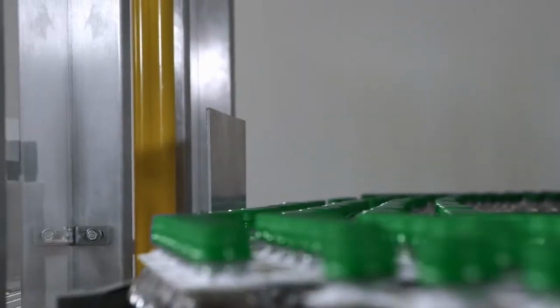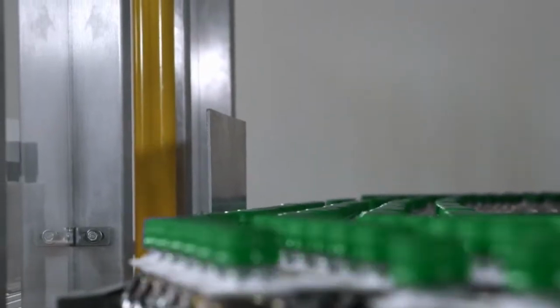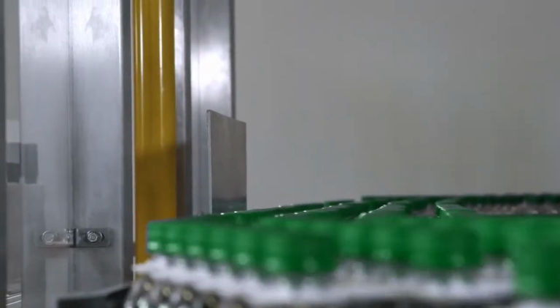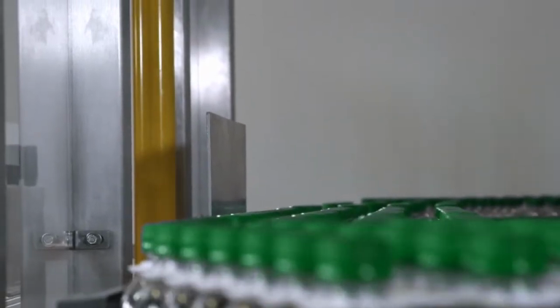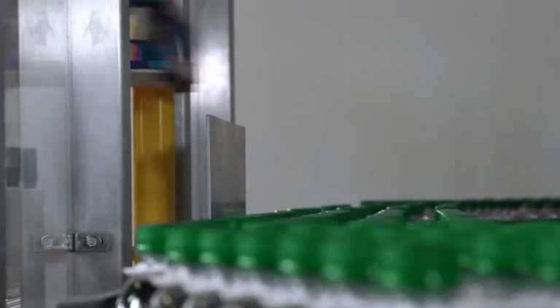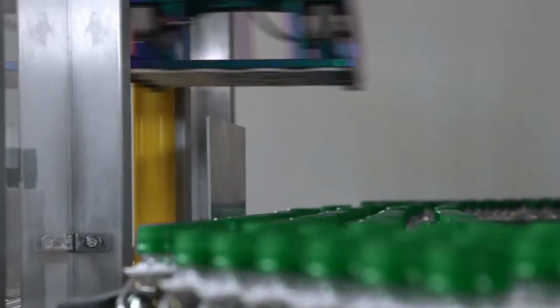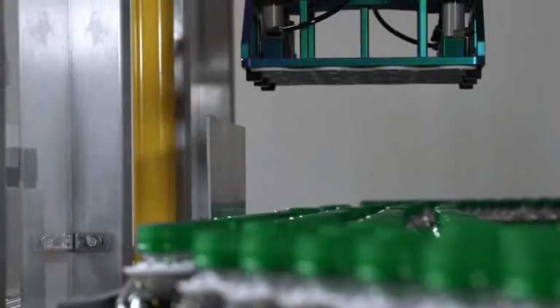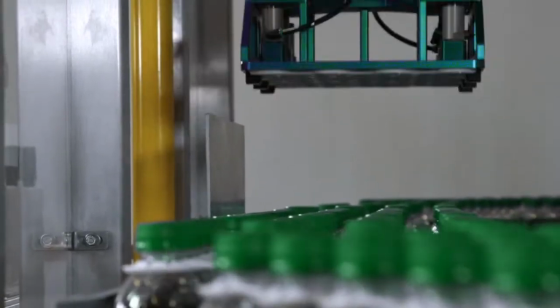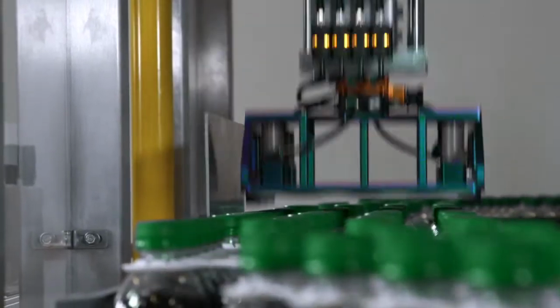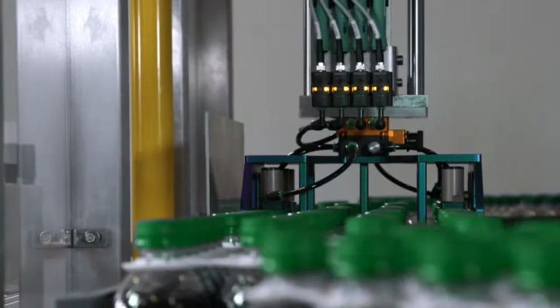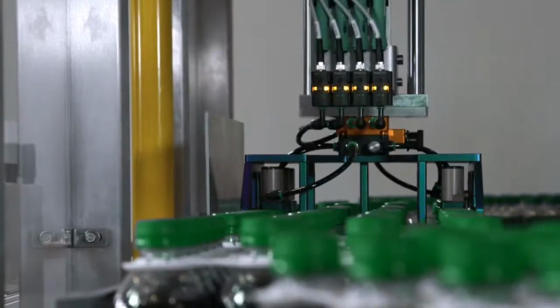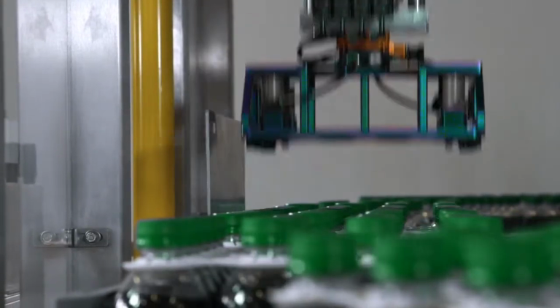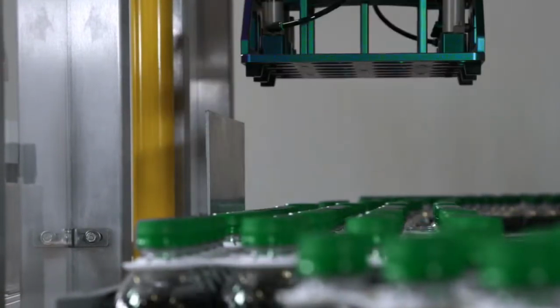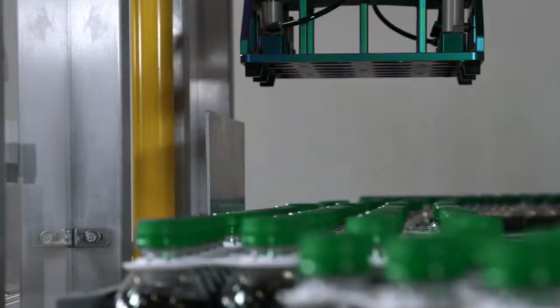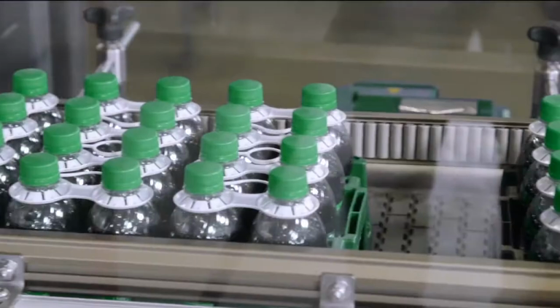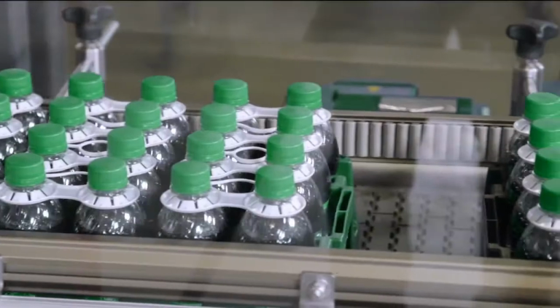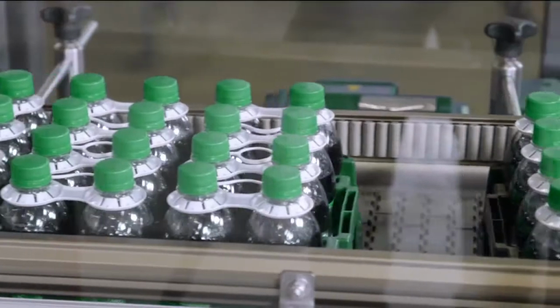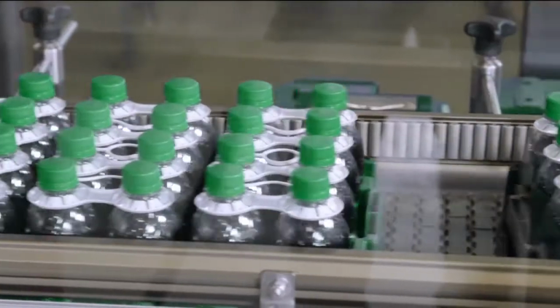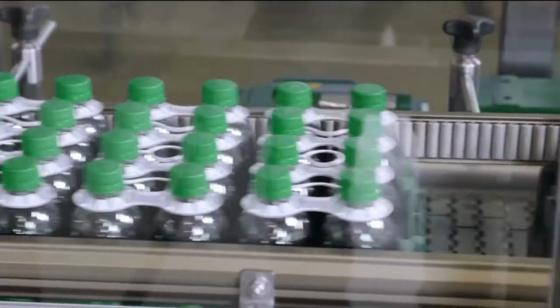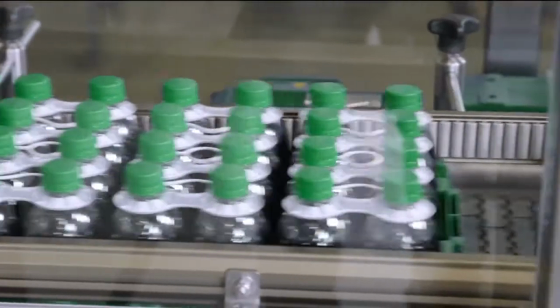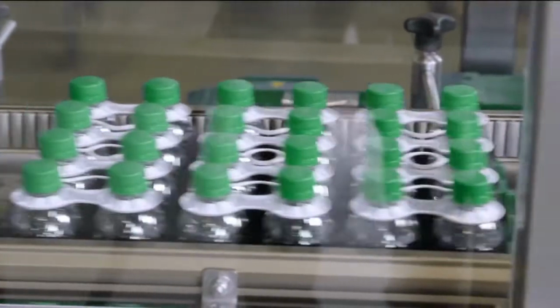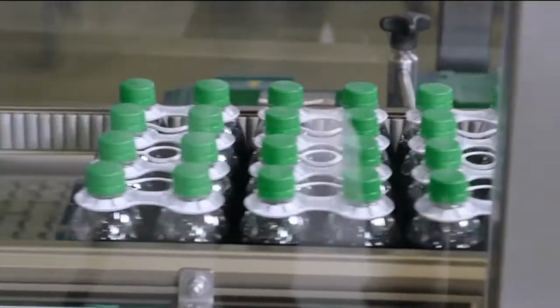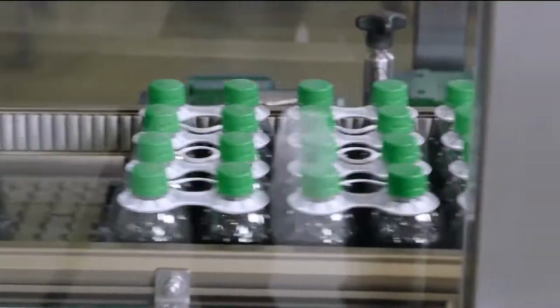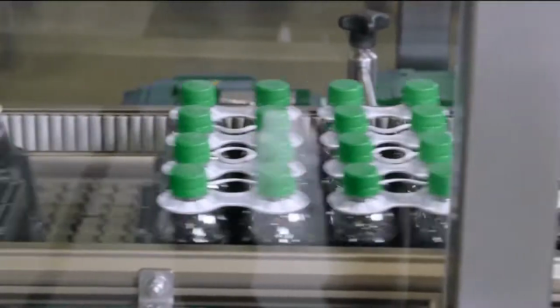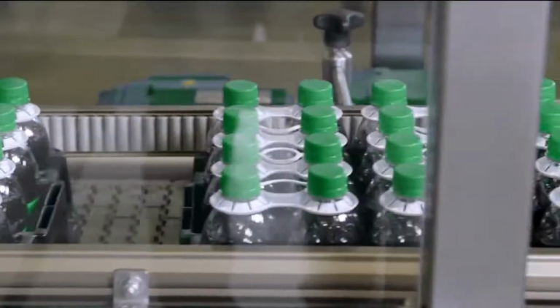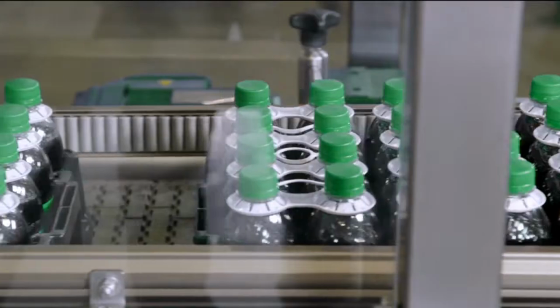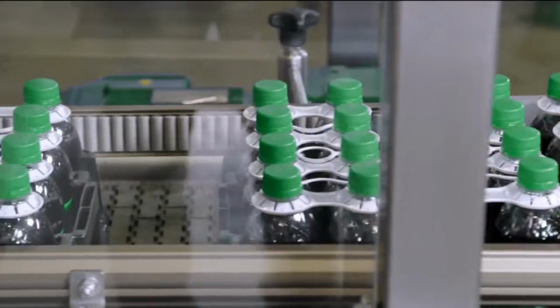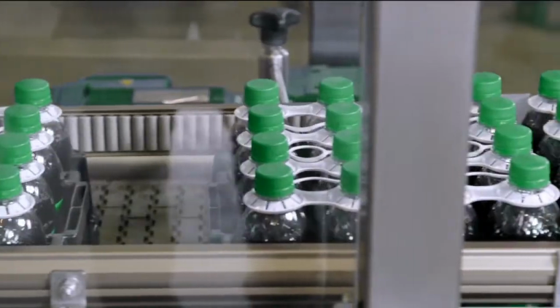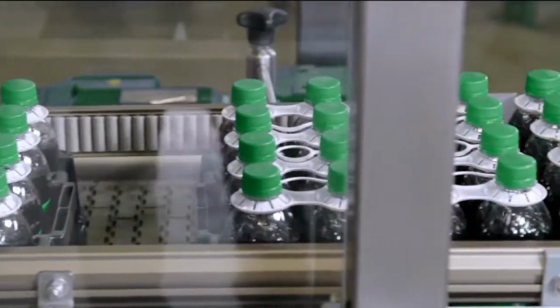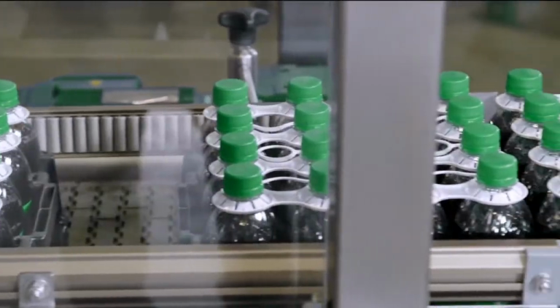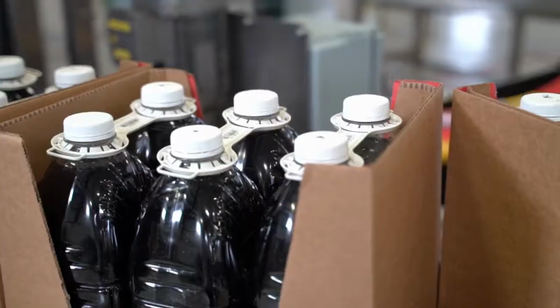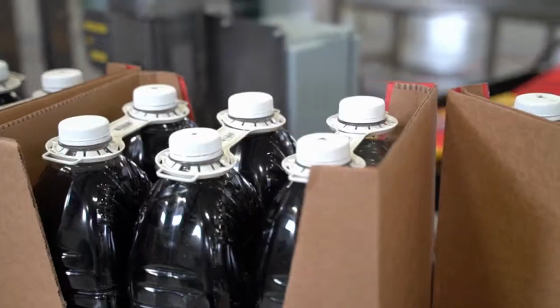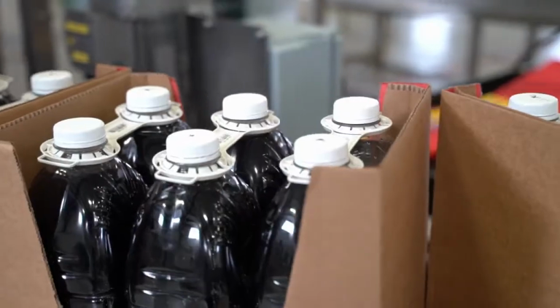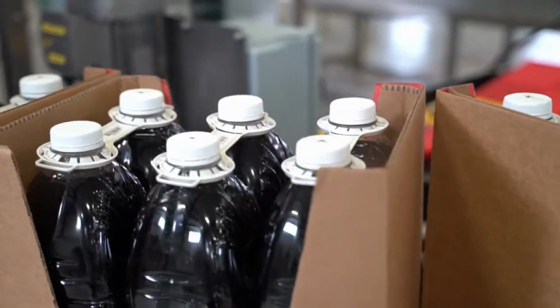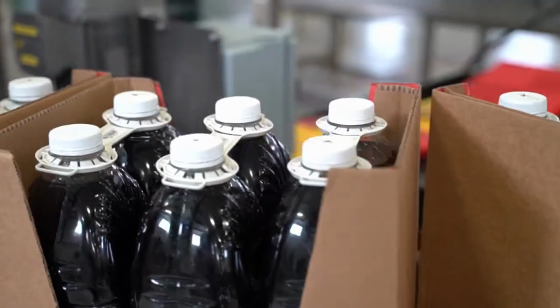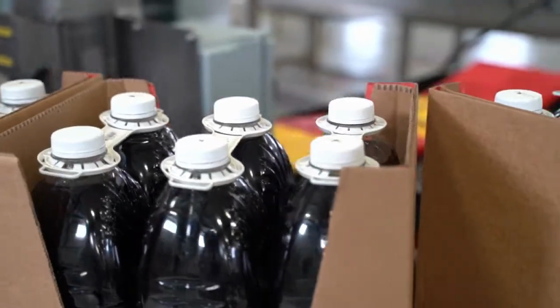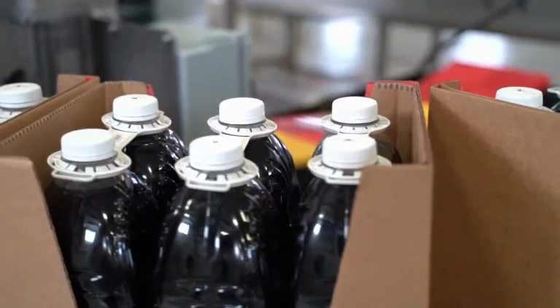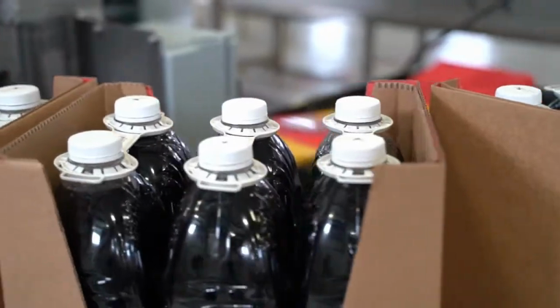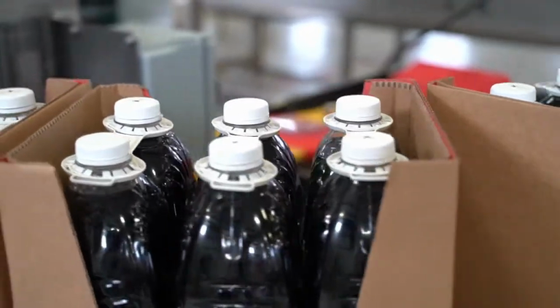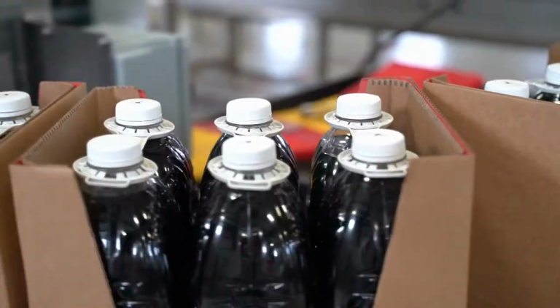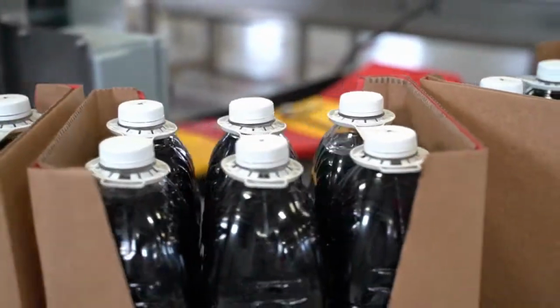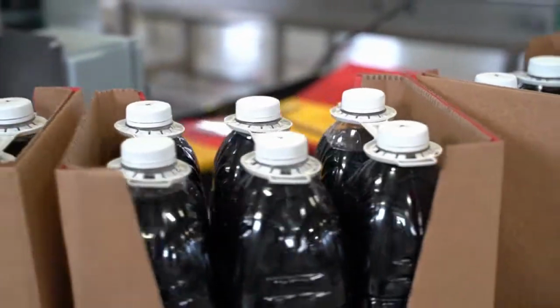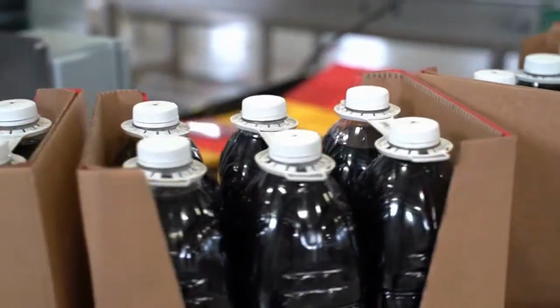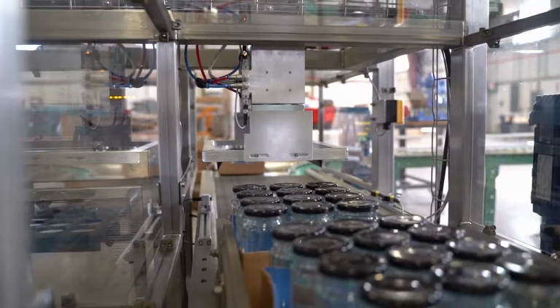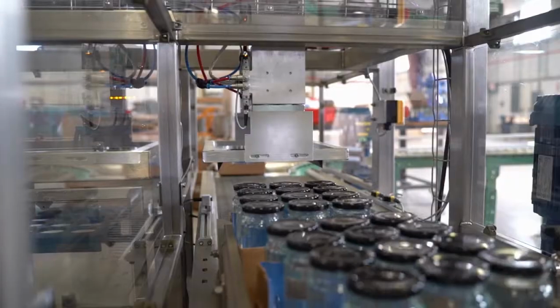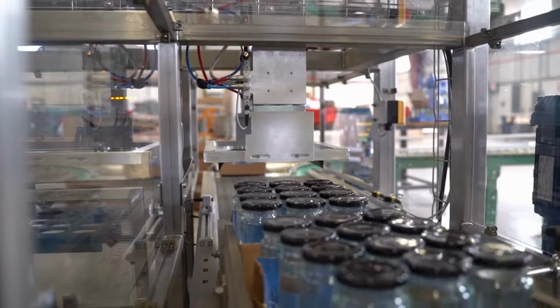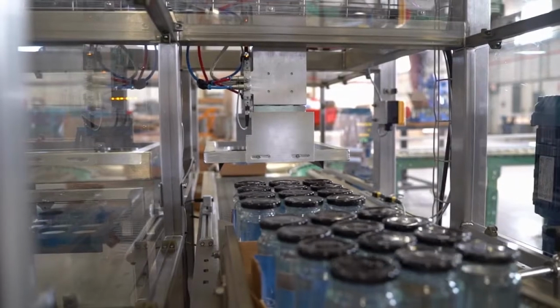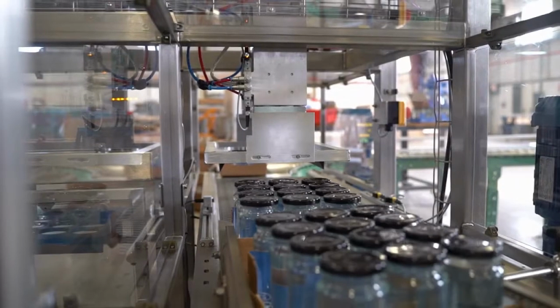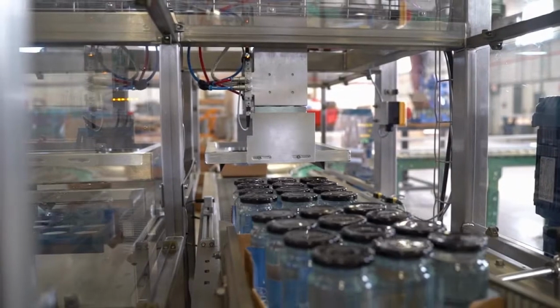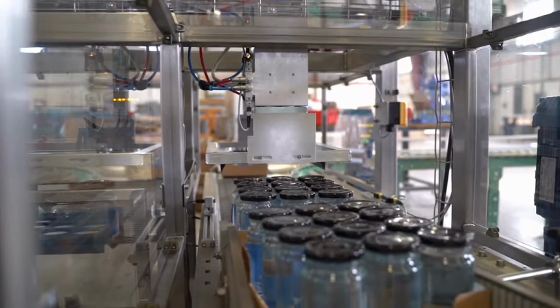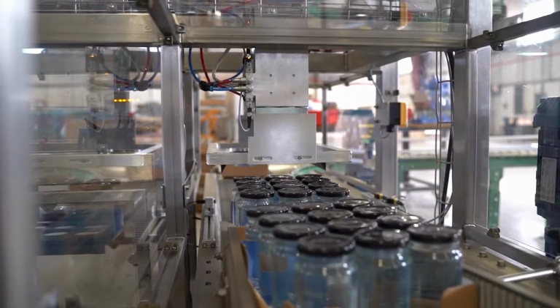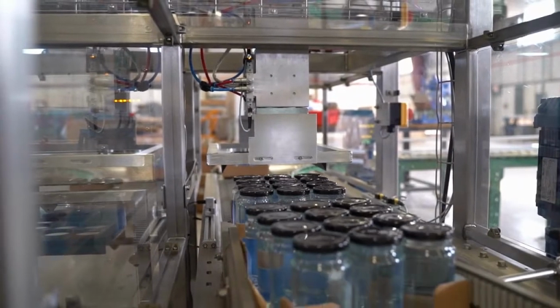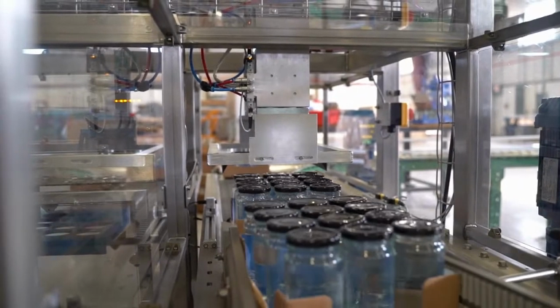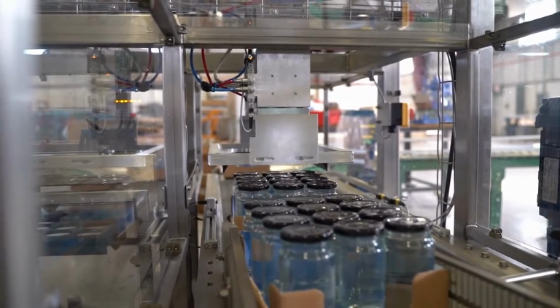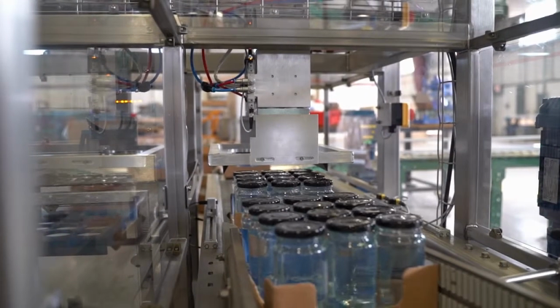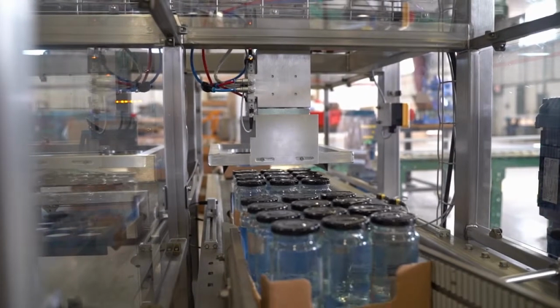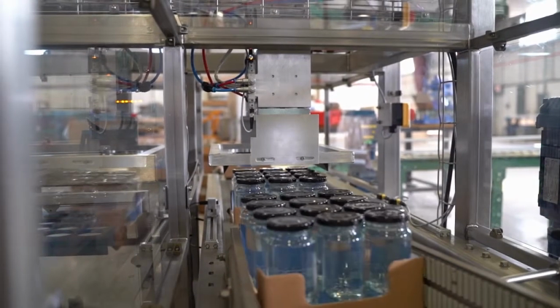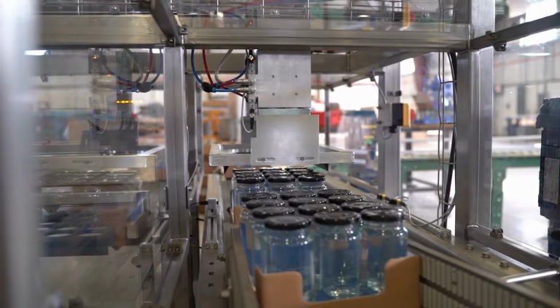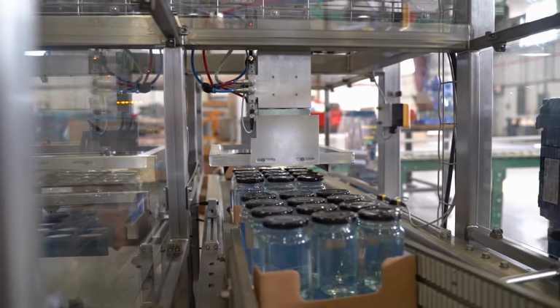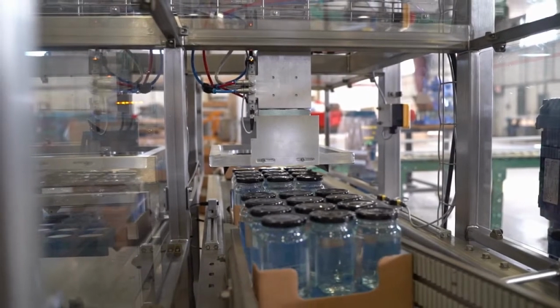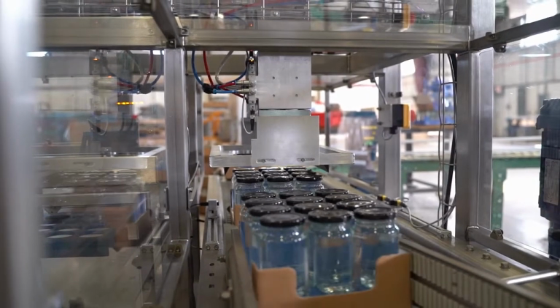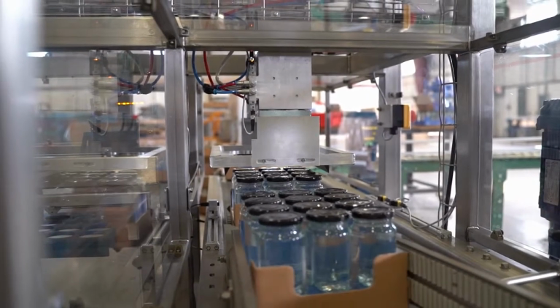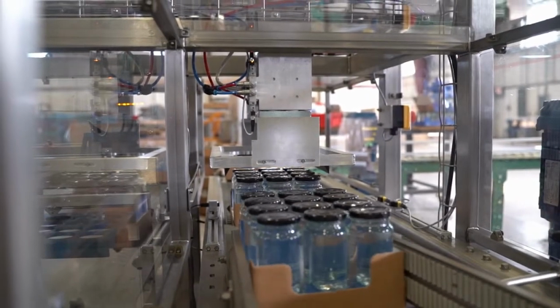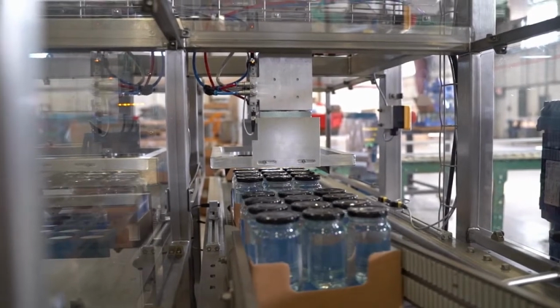We have successfully installed our applicators globally in diverse industries, including food, beverage, health, and other consumer goods.